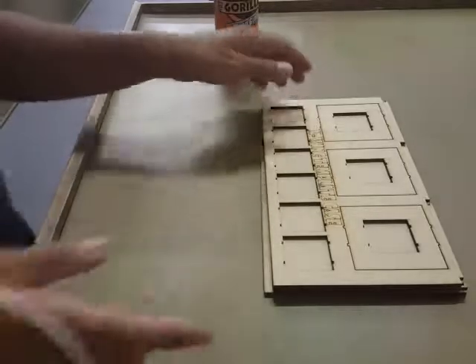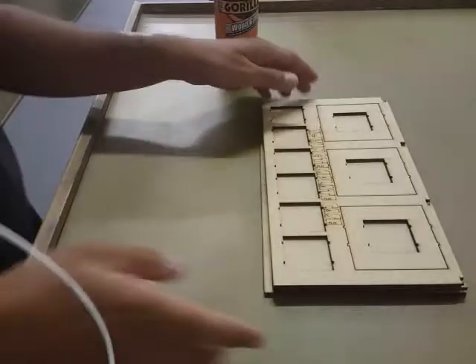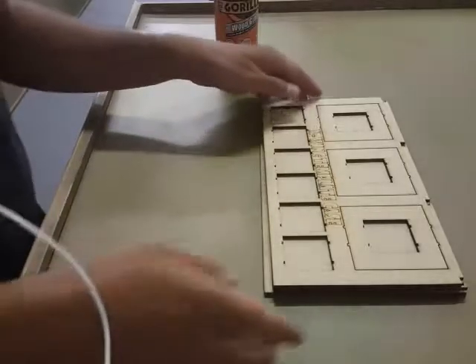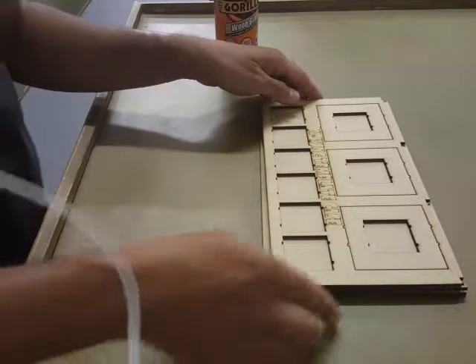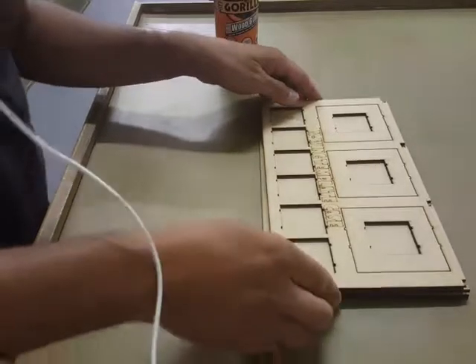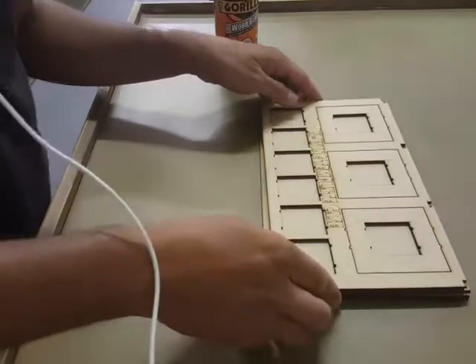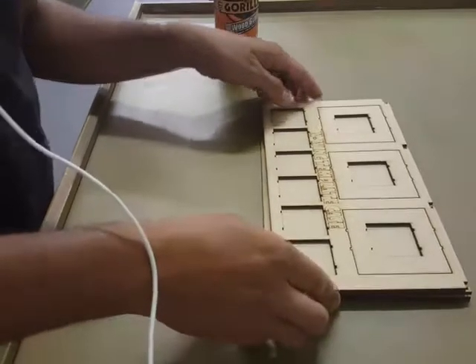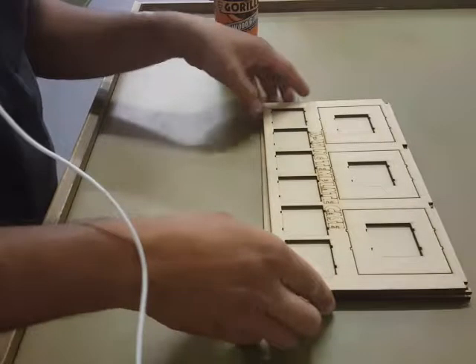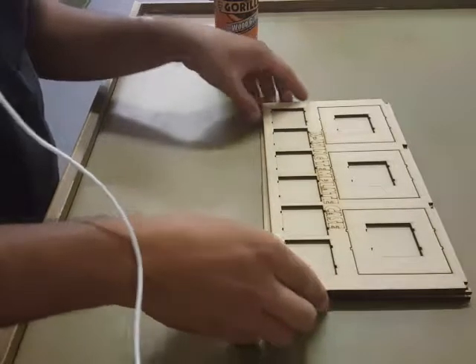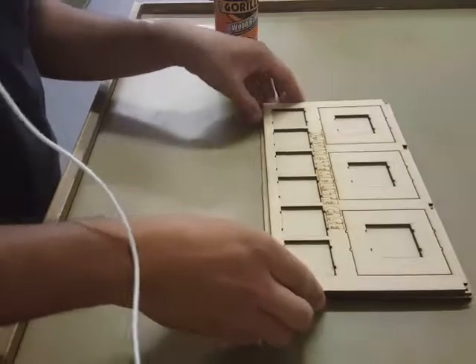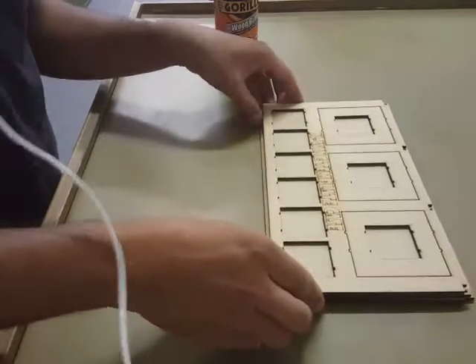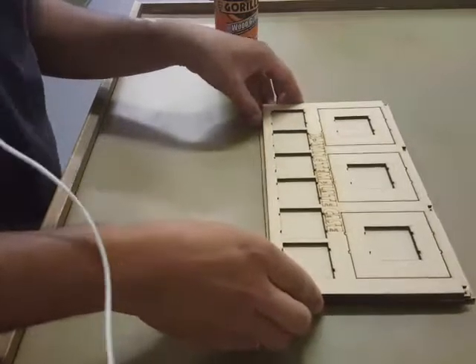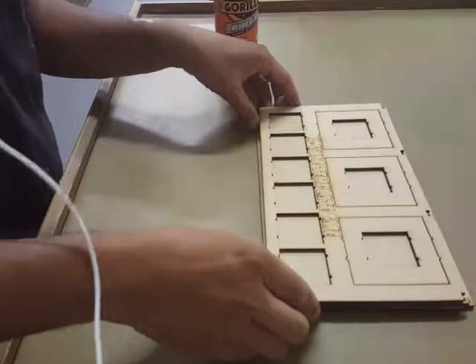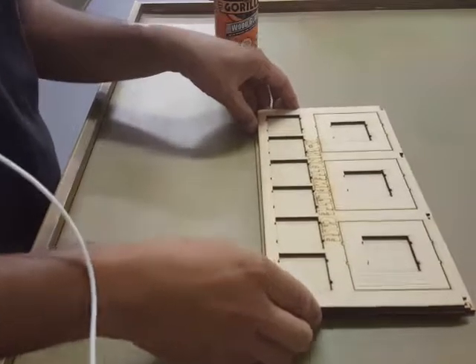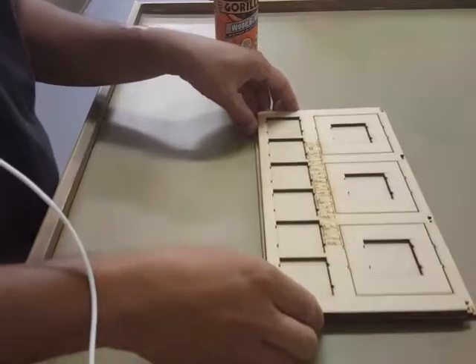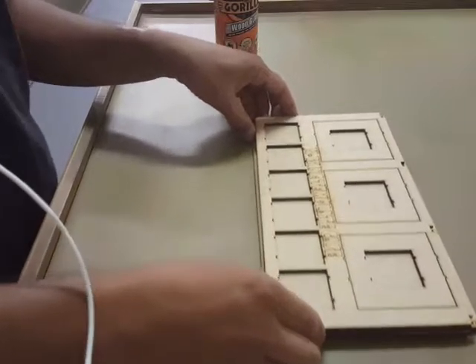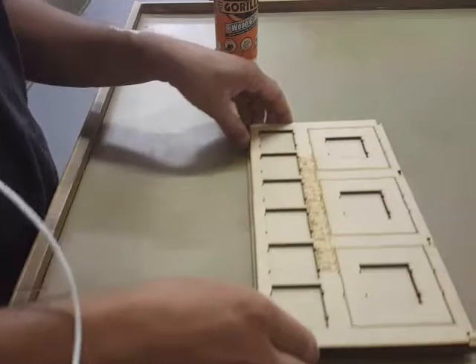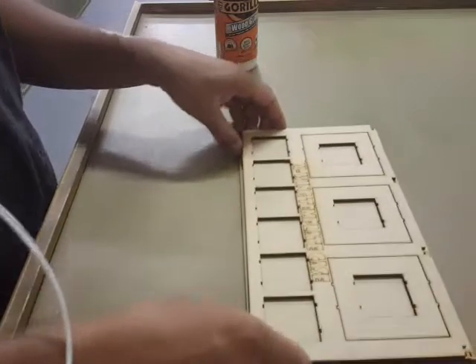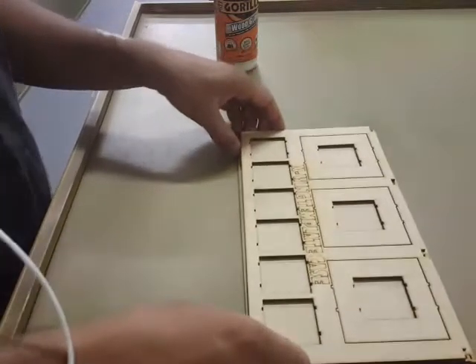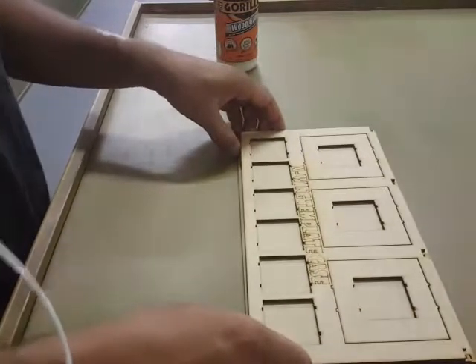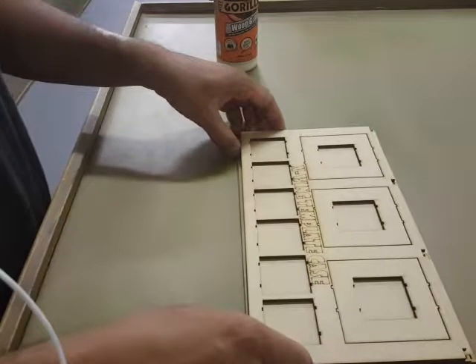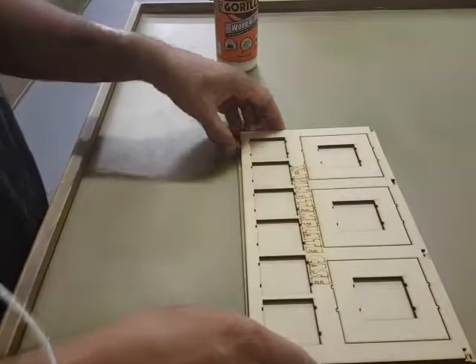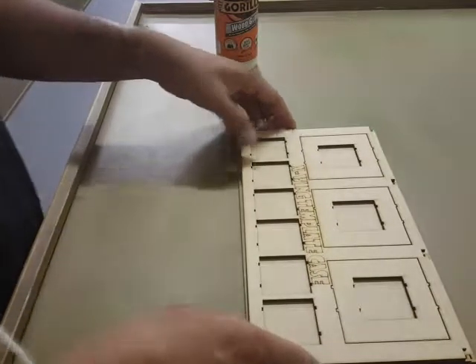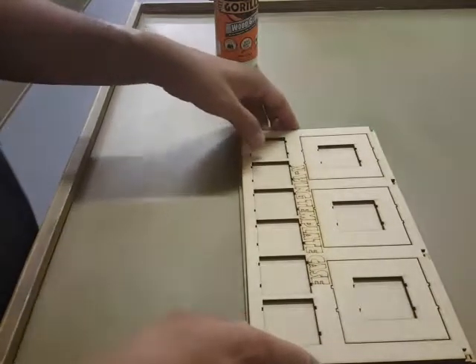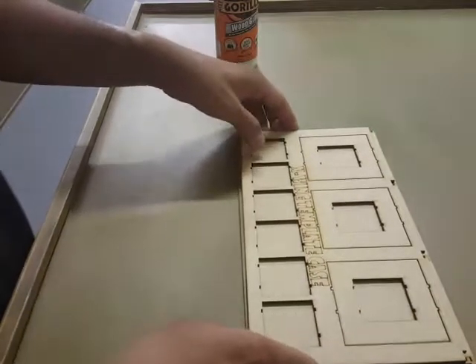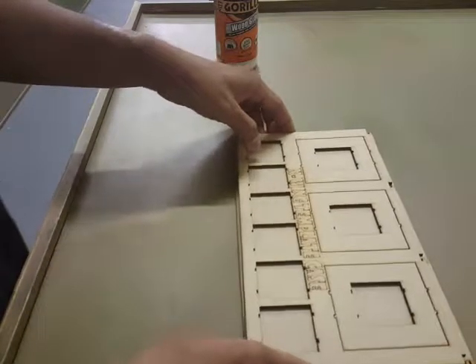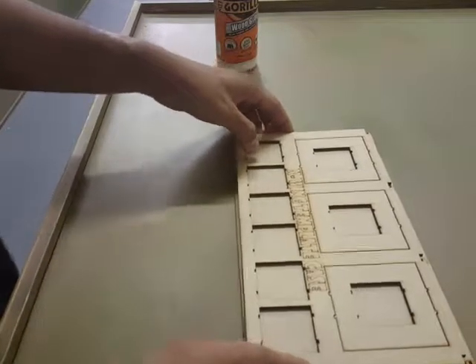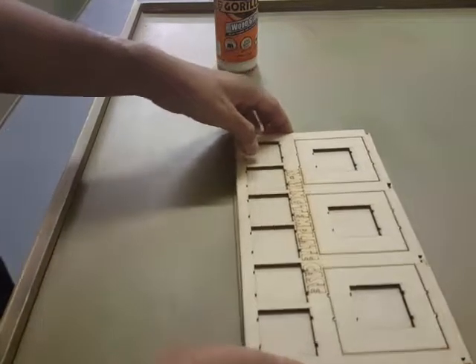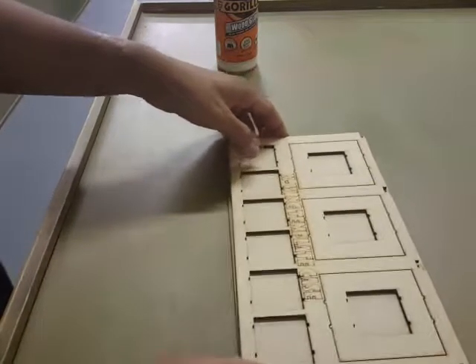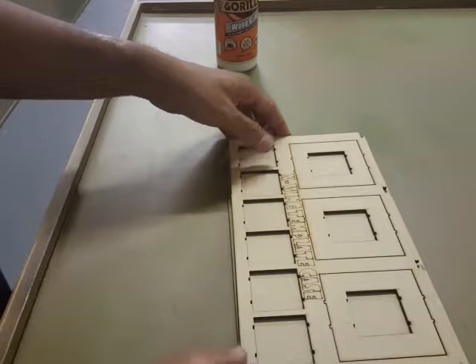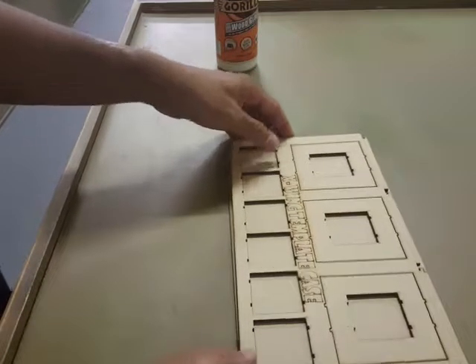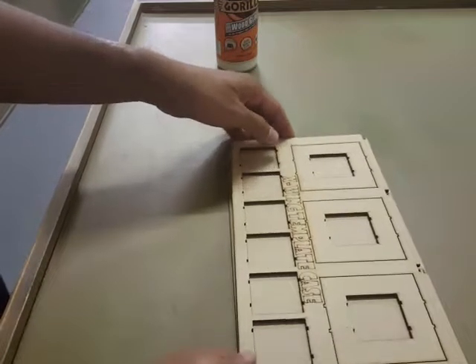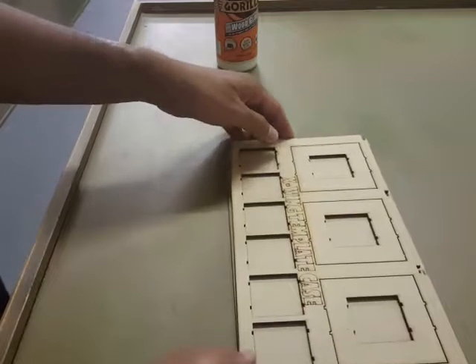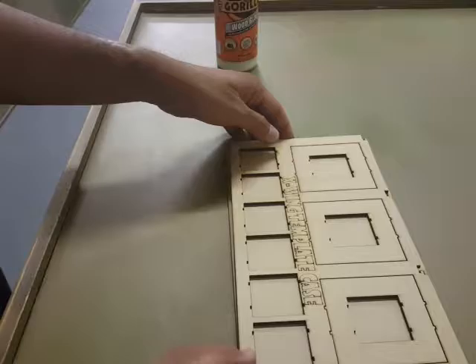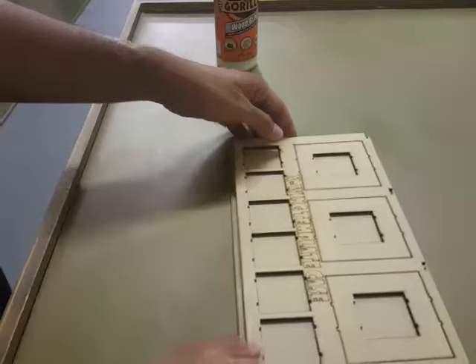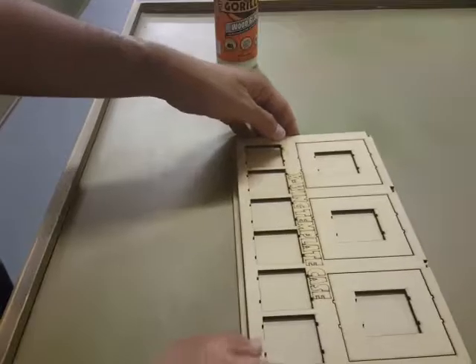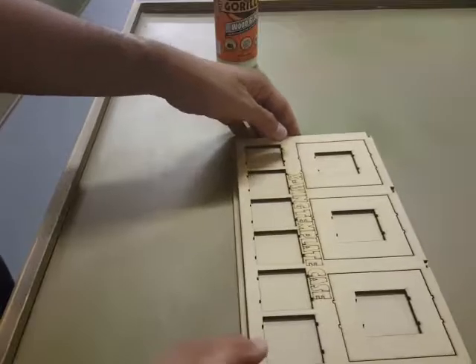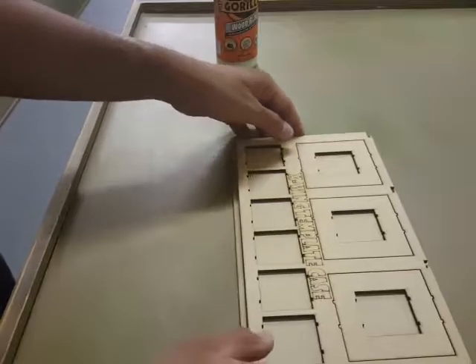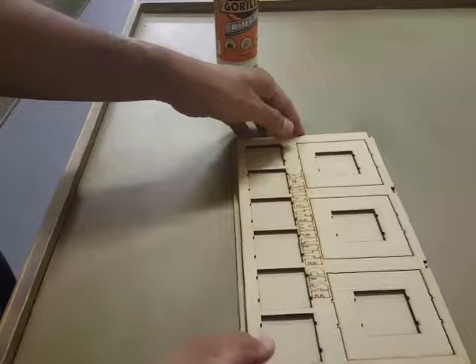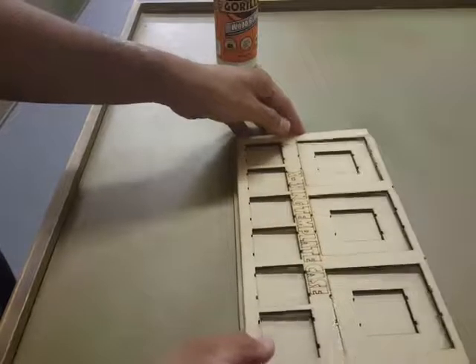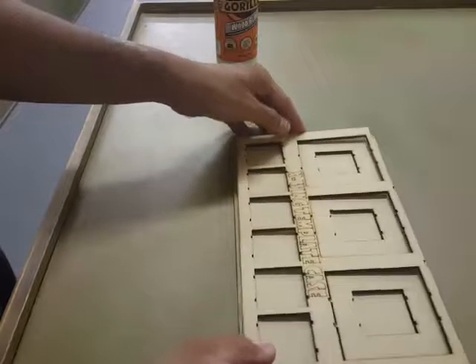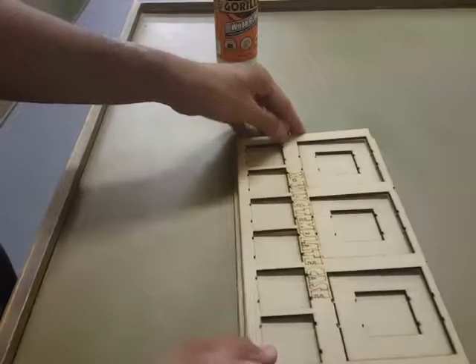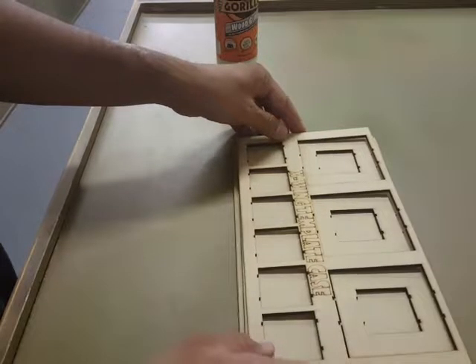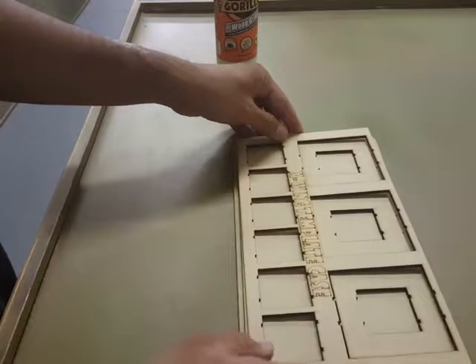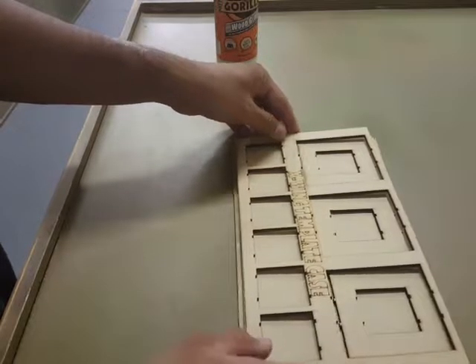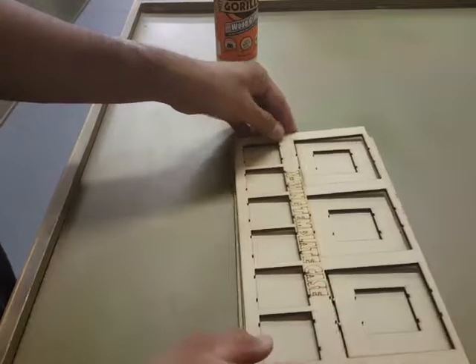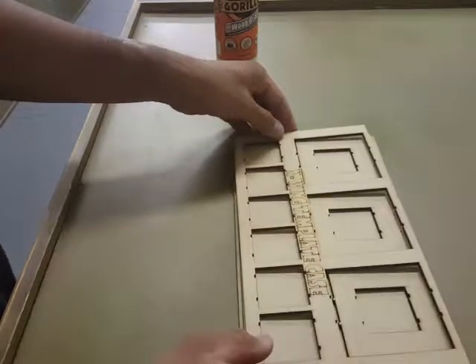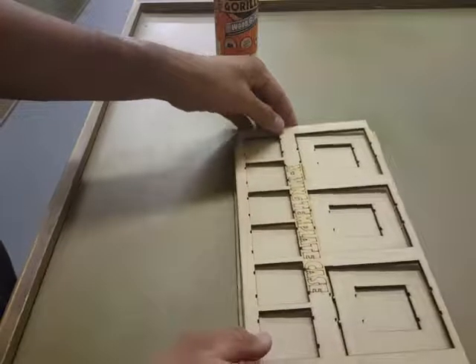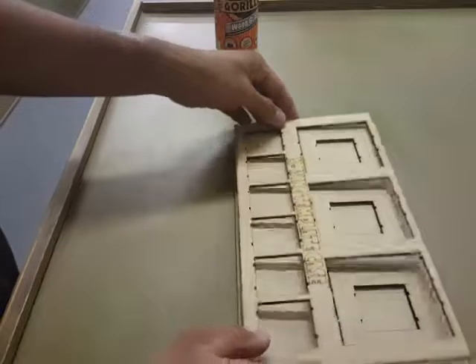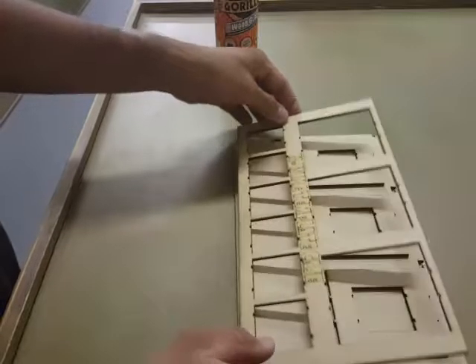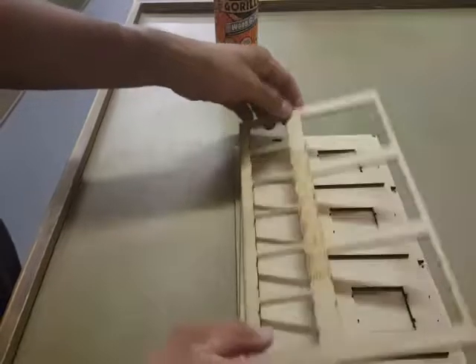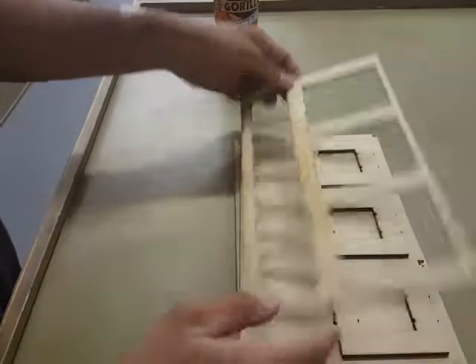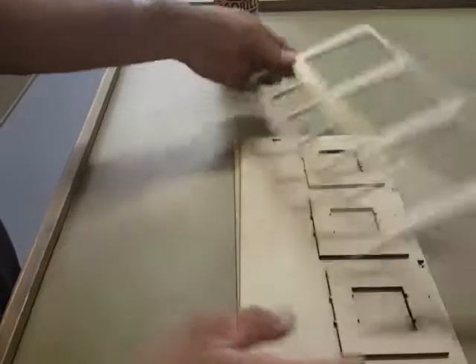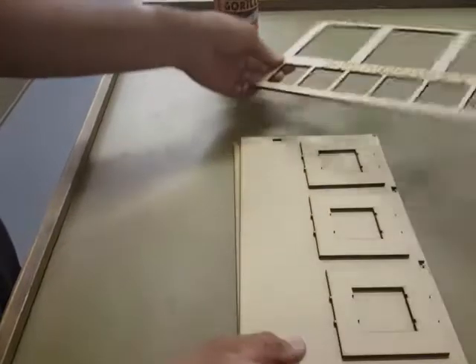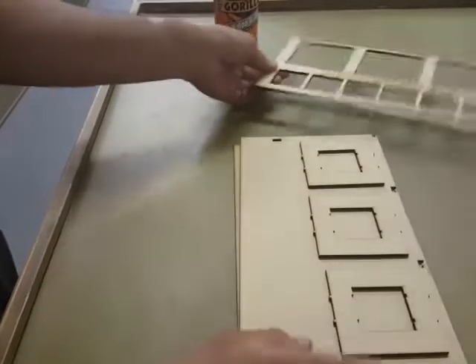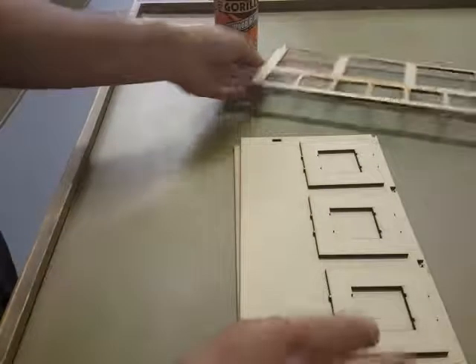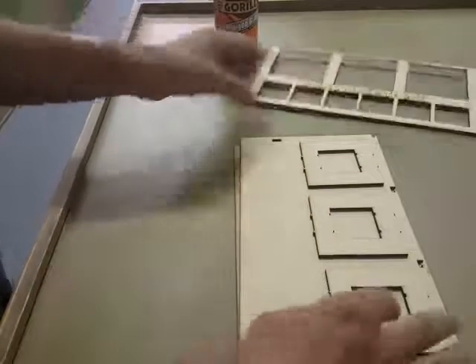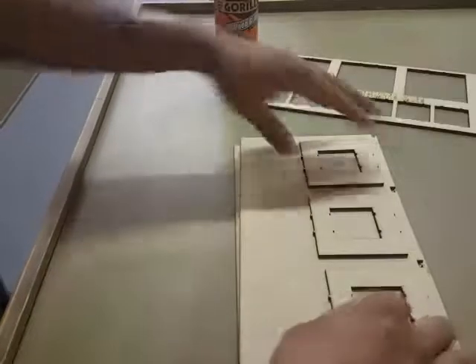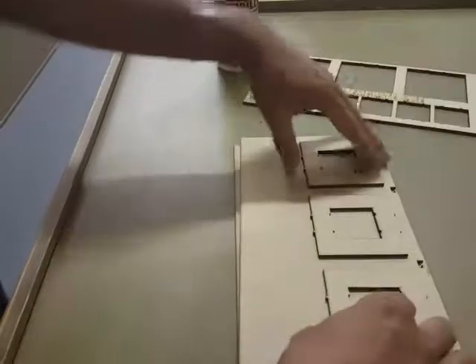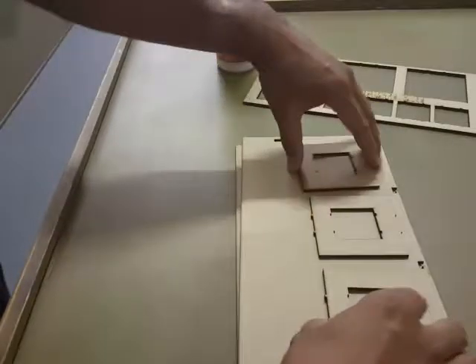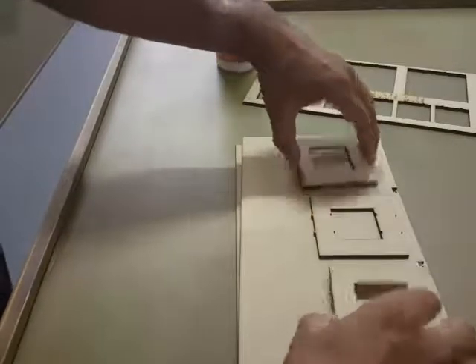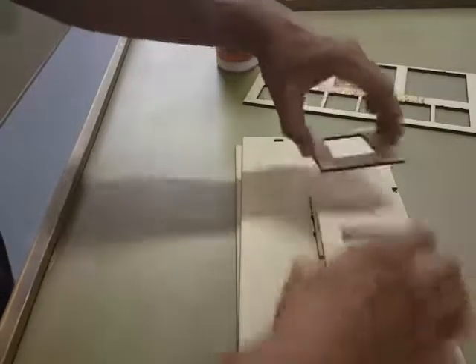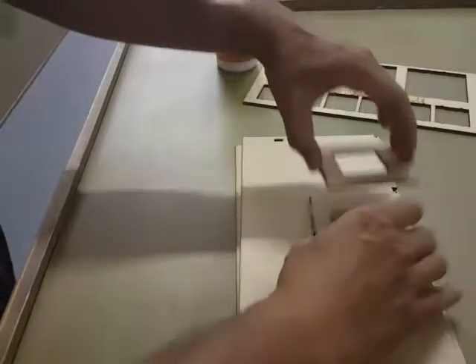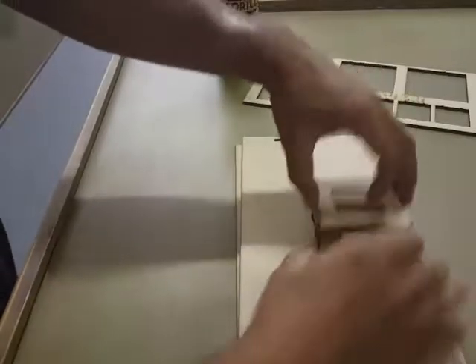Alright, so we're going to go over the assembly of the mini X-Wing tray. This is everything you're going to get. If you get it, just take it all off and set it to the side.